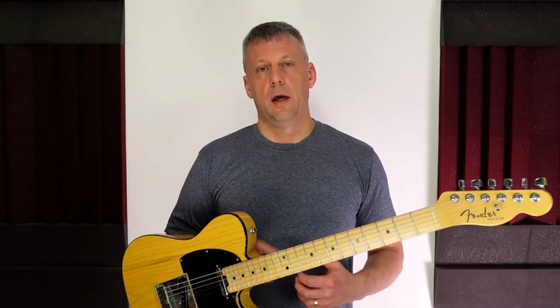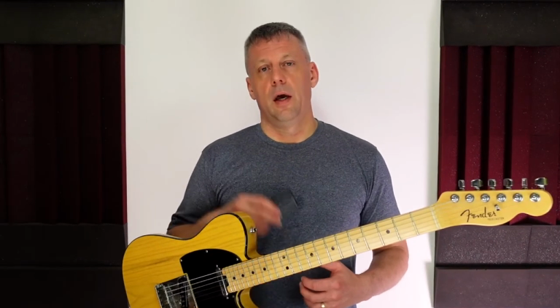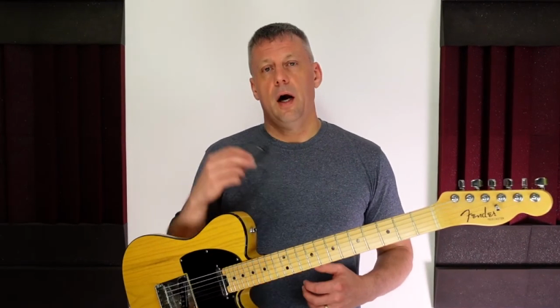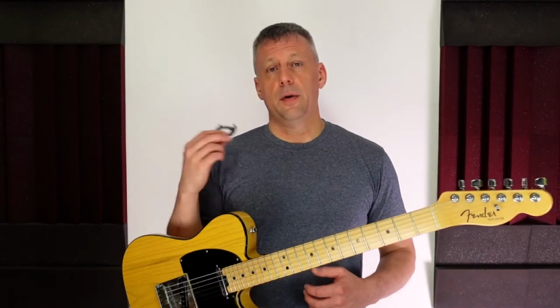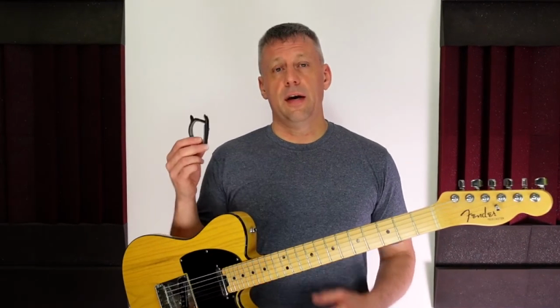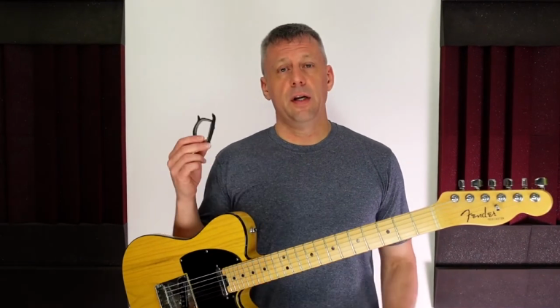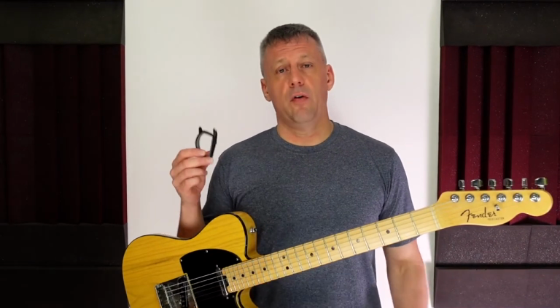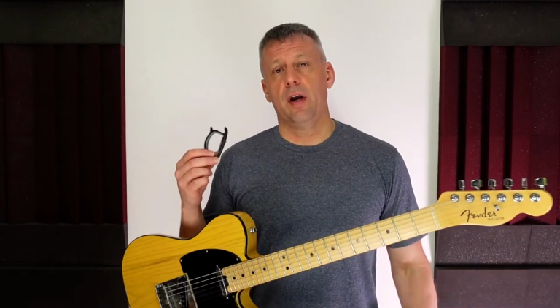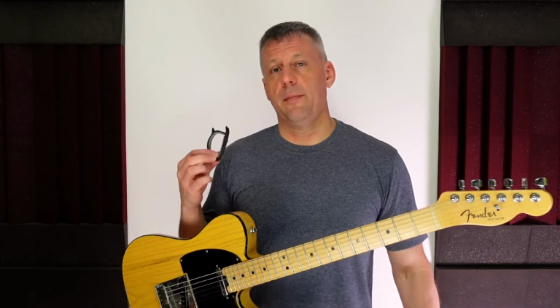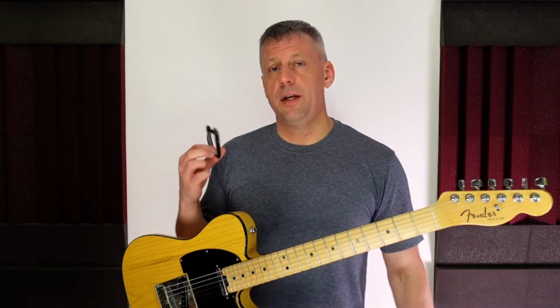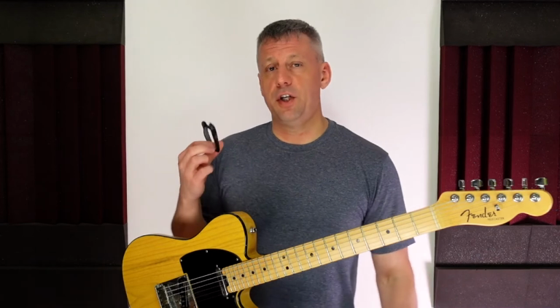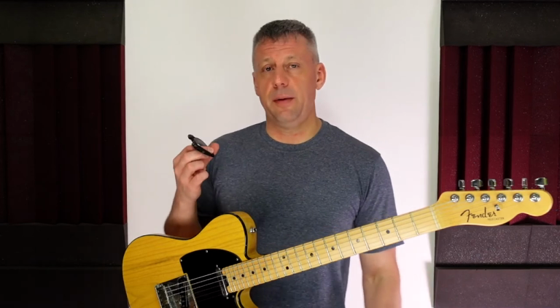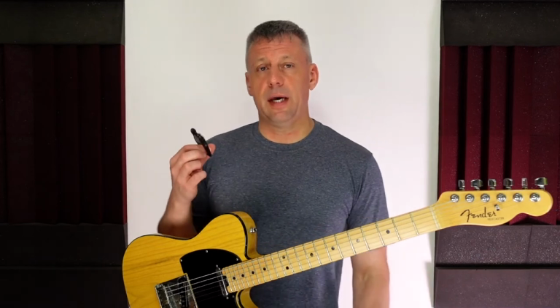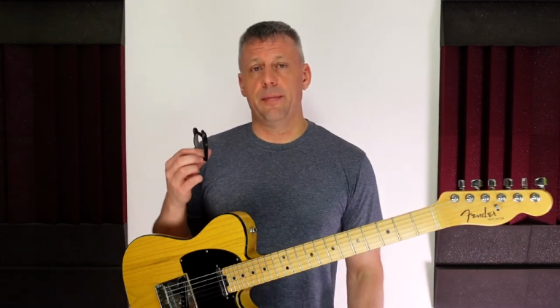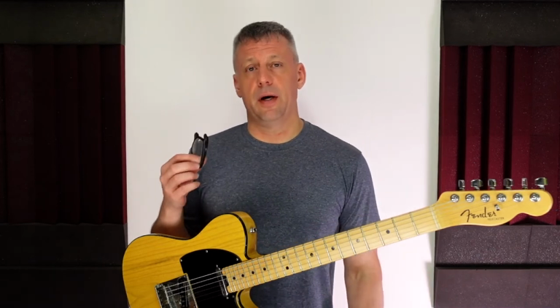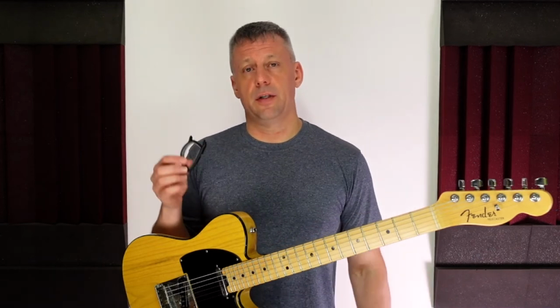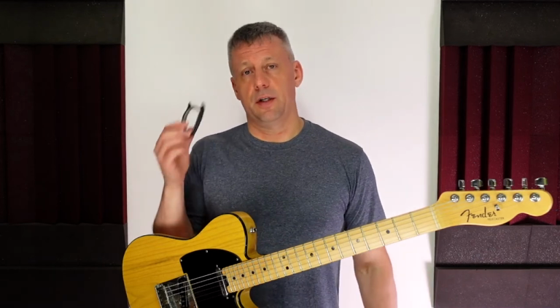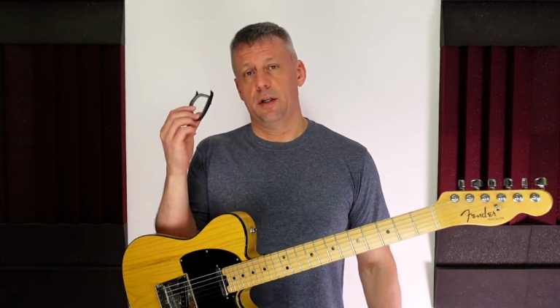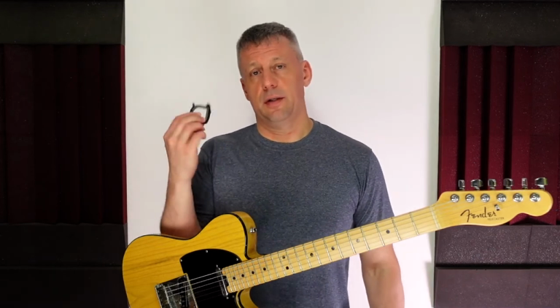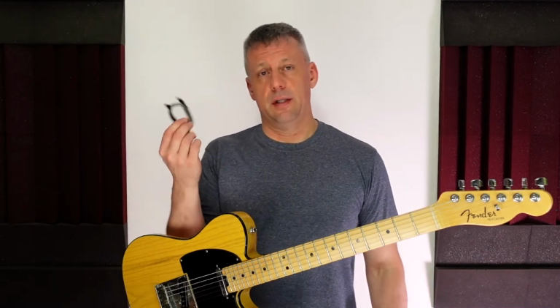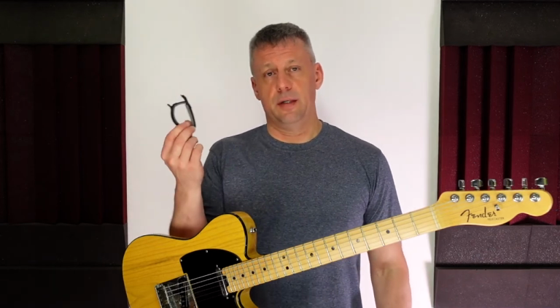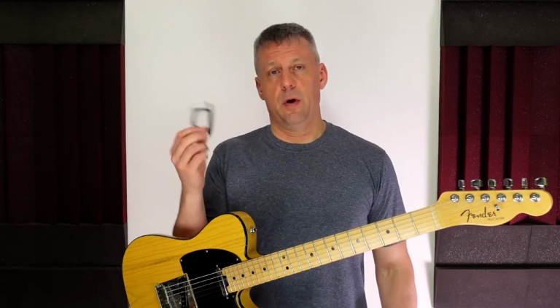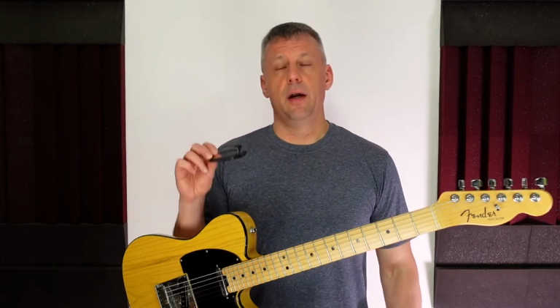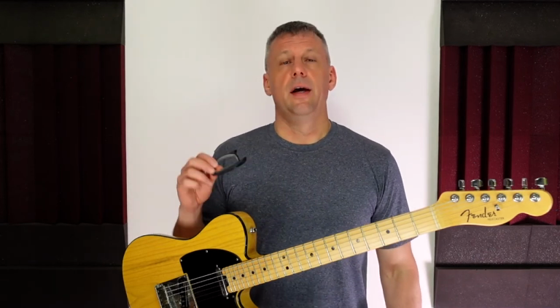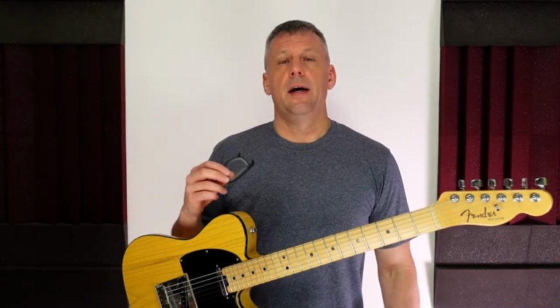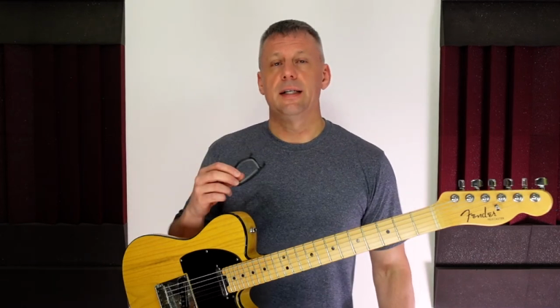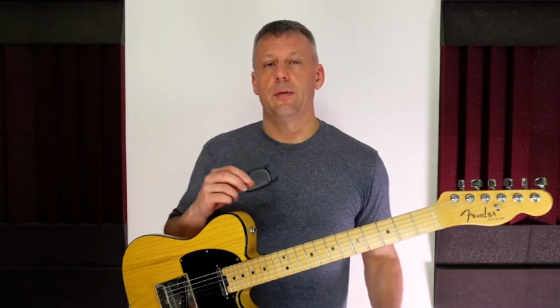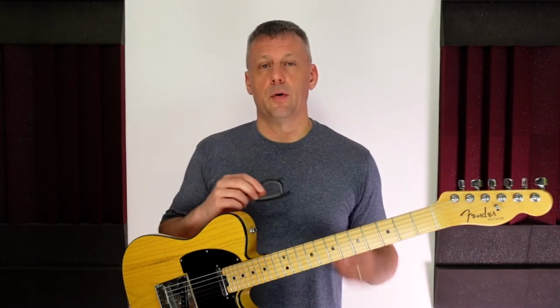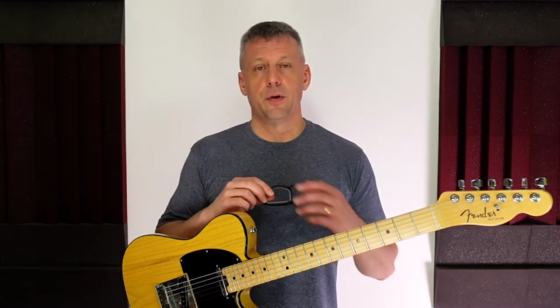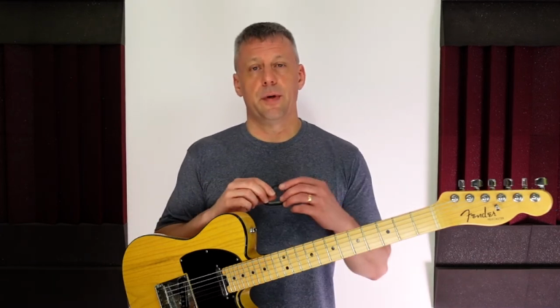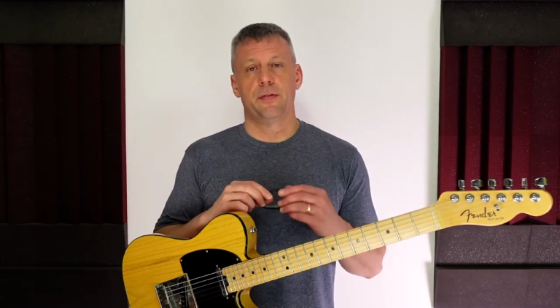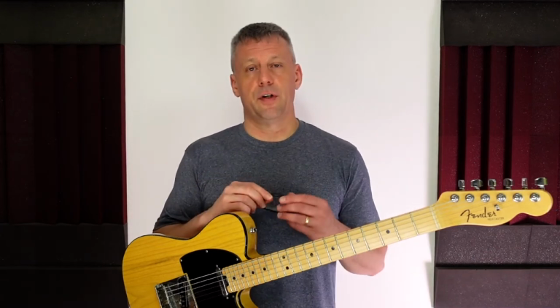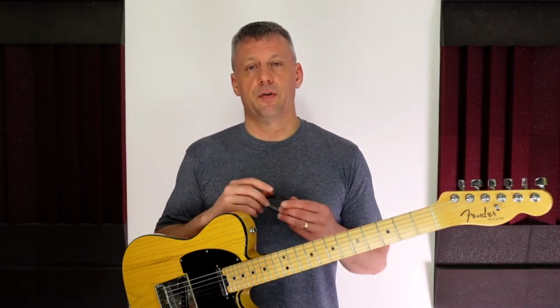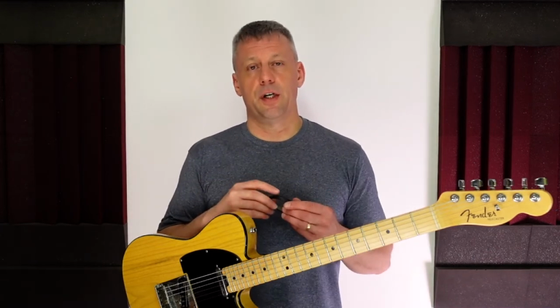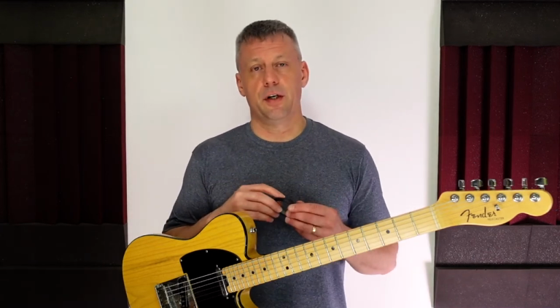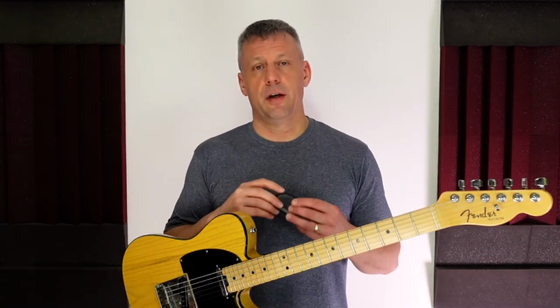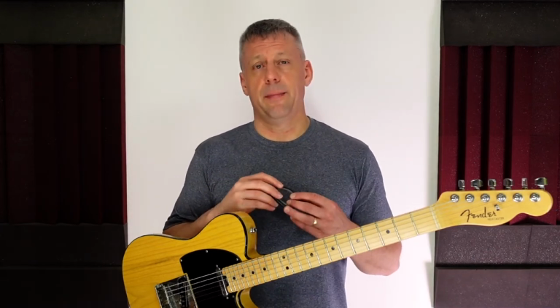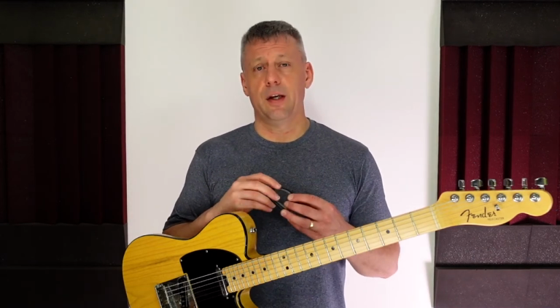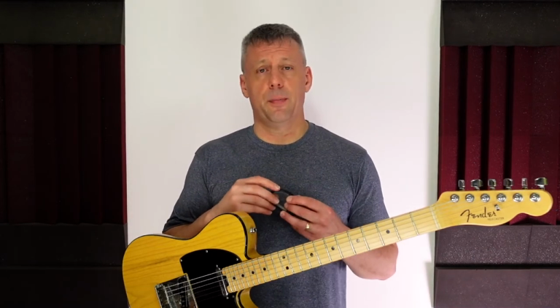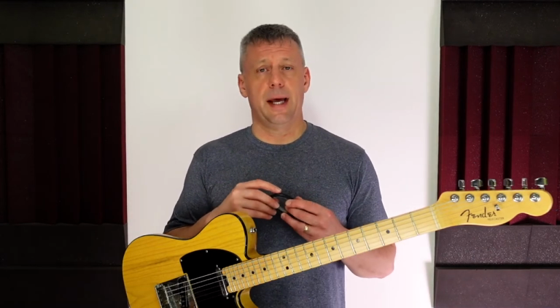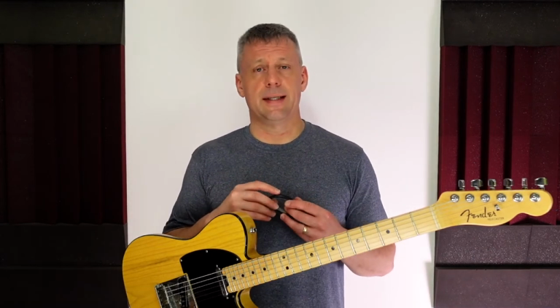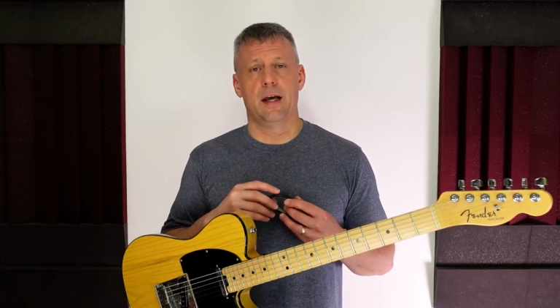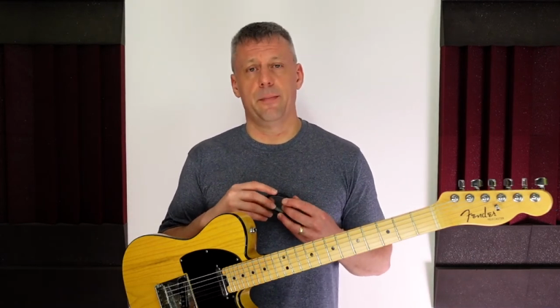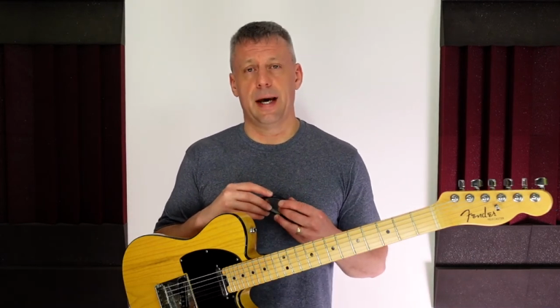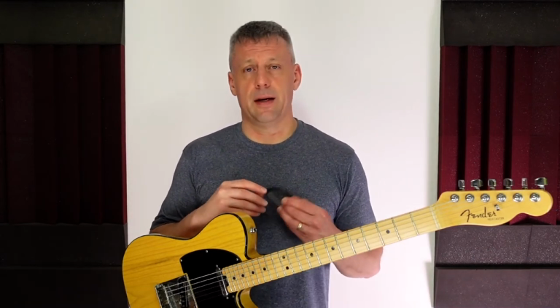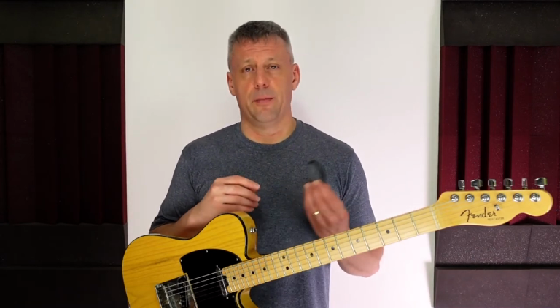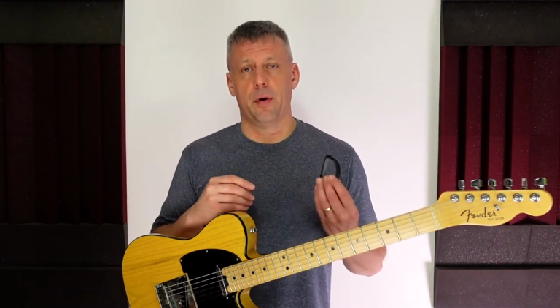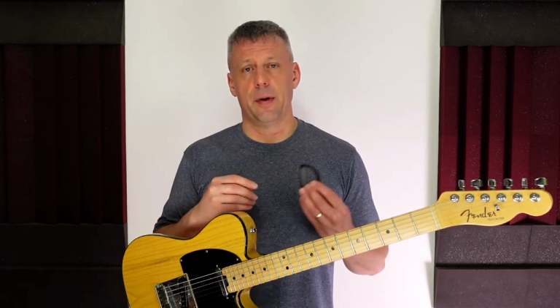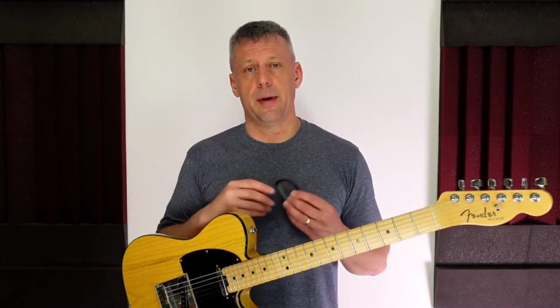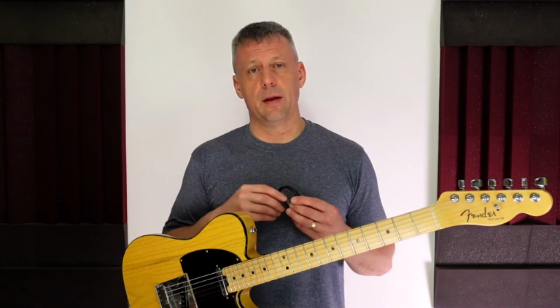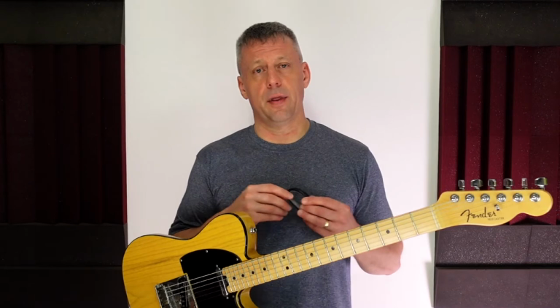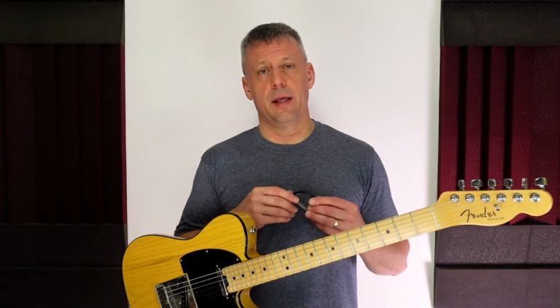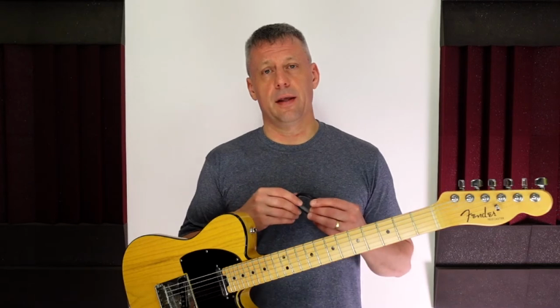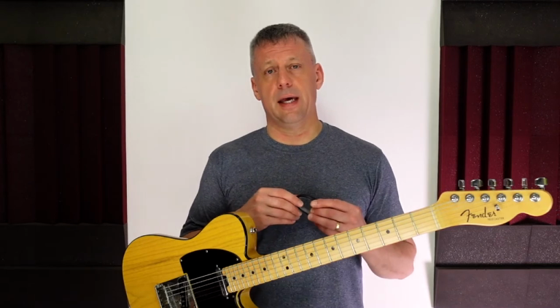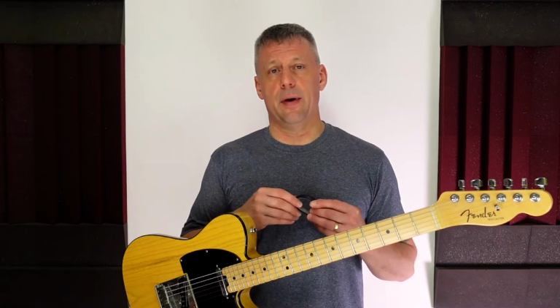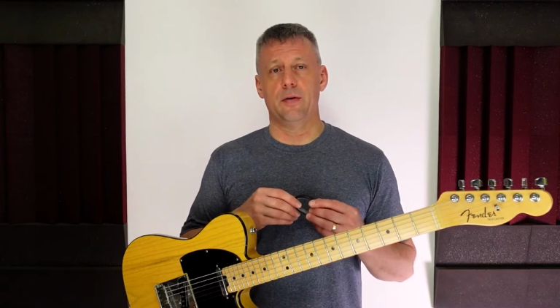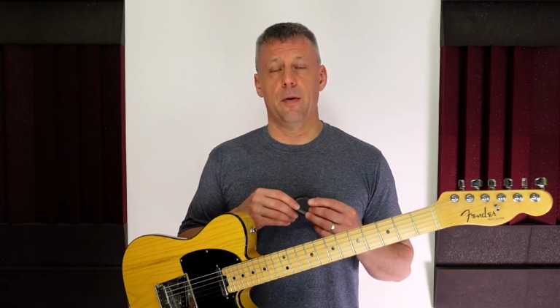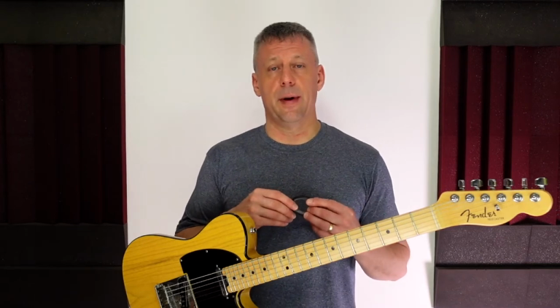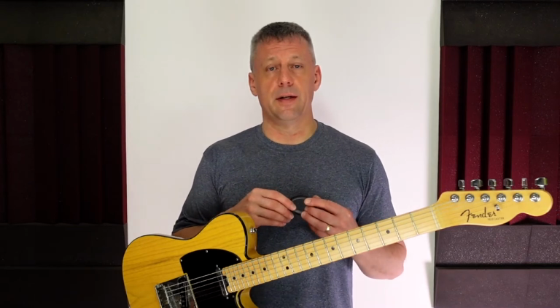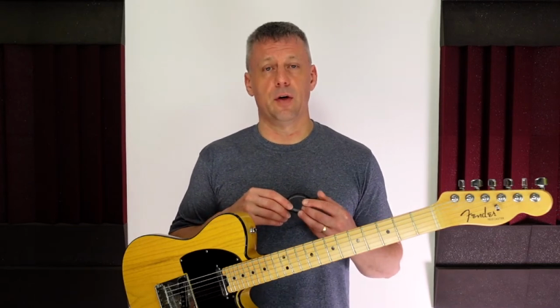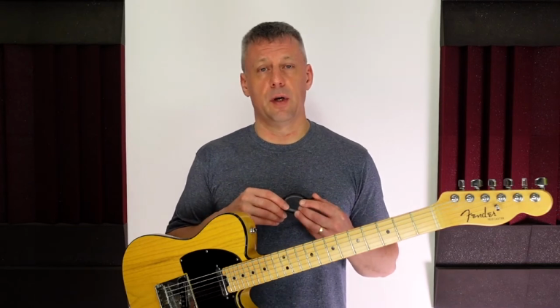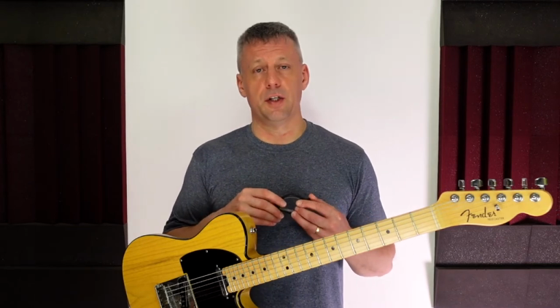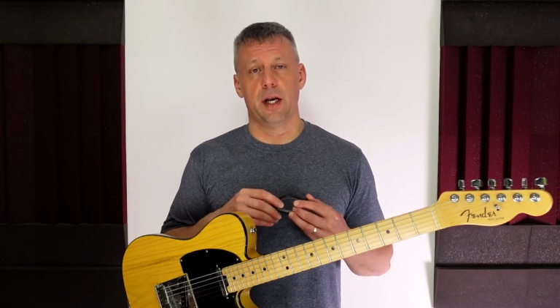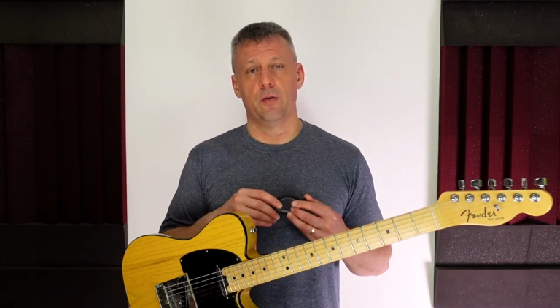I would definitely not recommend cheap capos such as this one, as they will cause much frustration, make your playing sound bad, and probably make you think that capos are a bad tool in general.